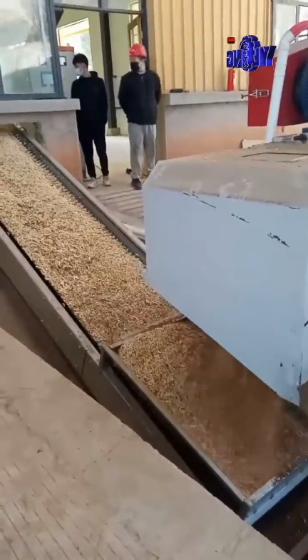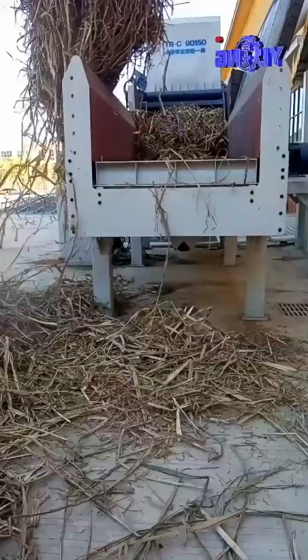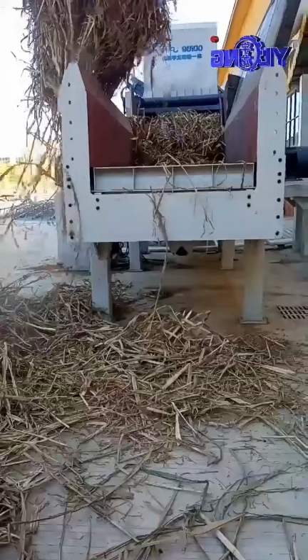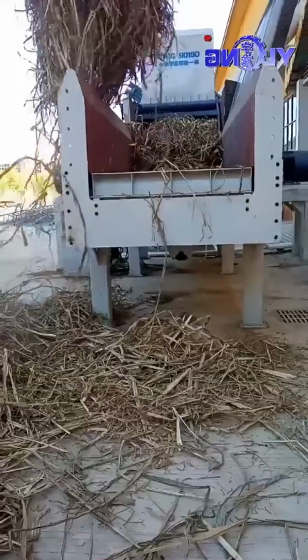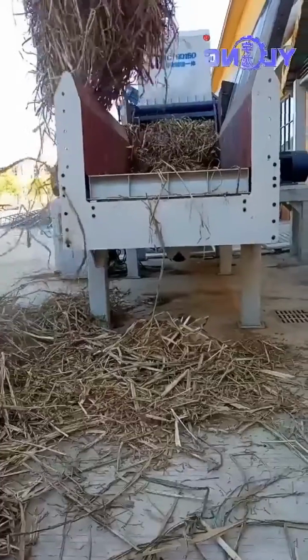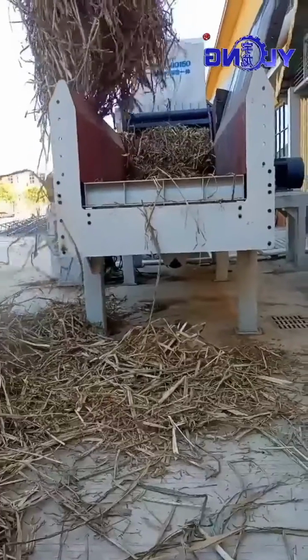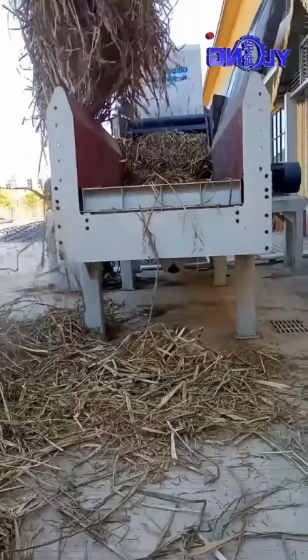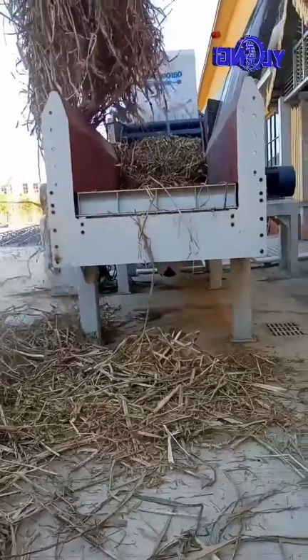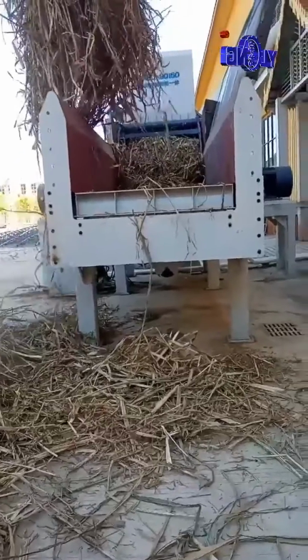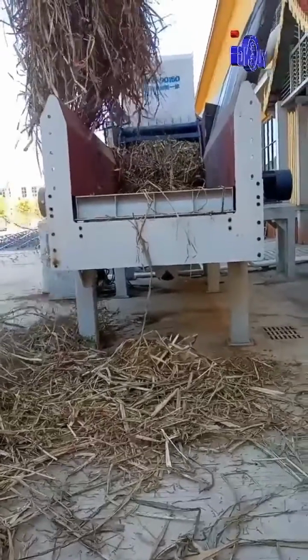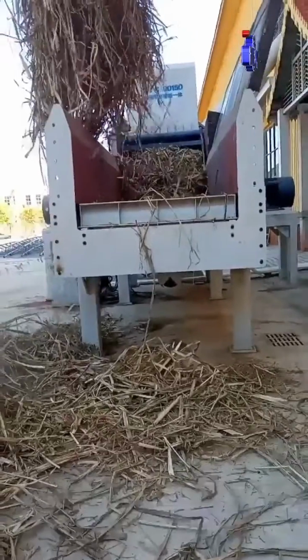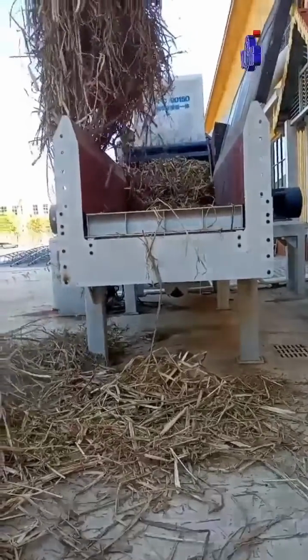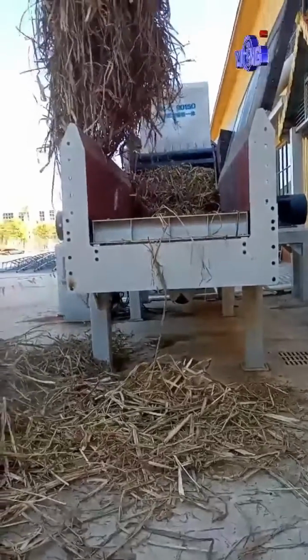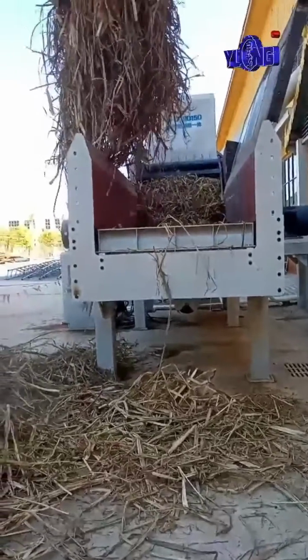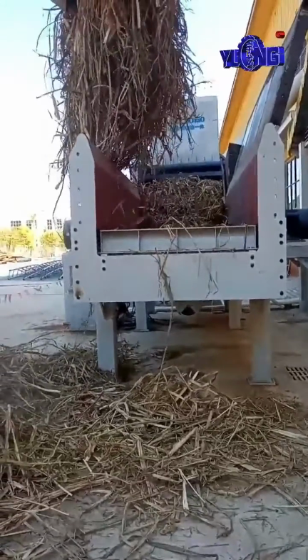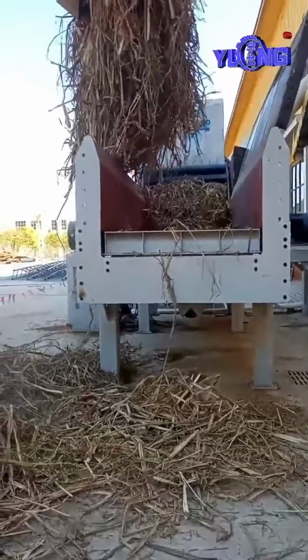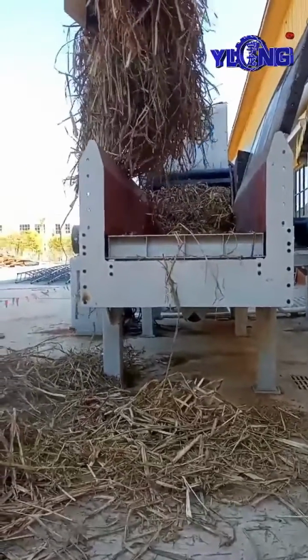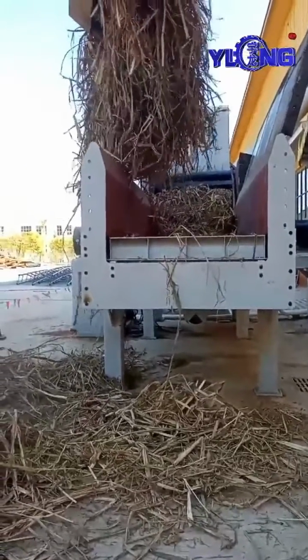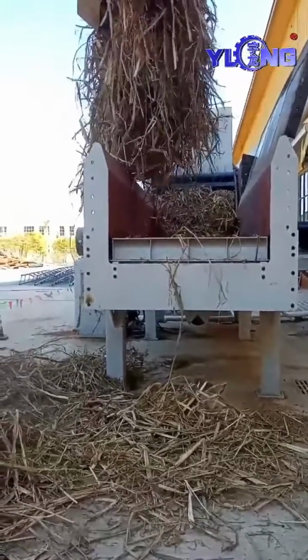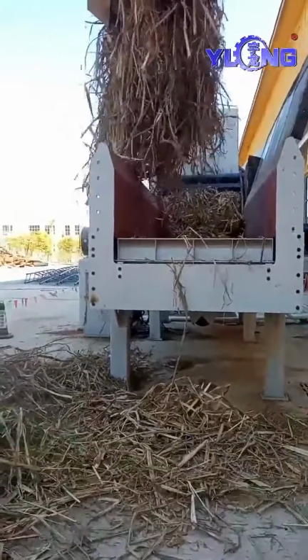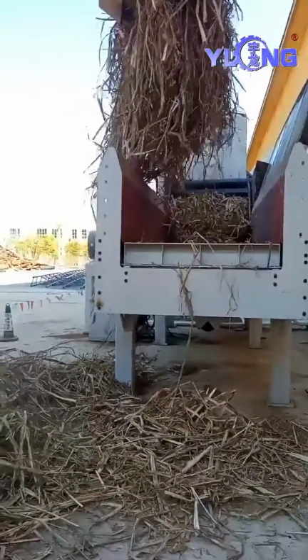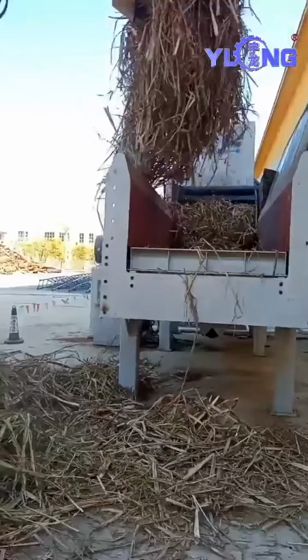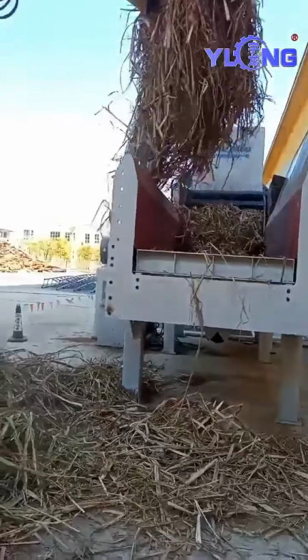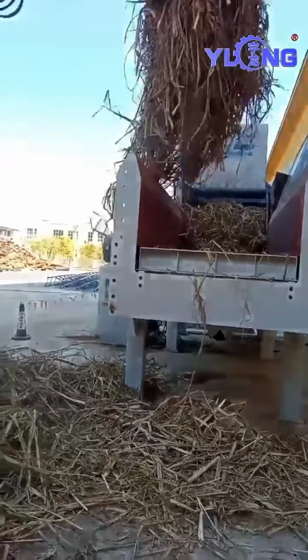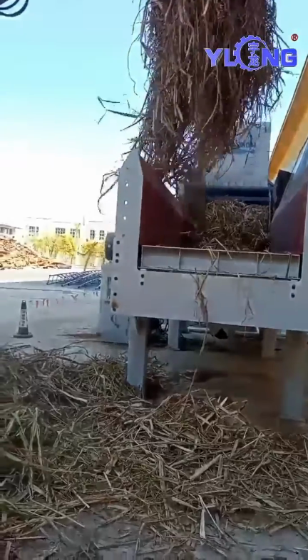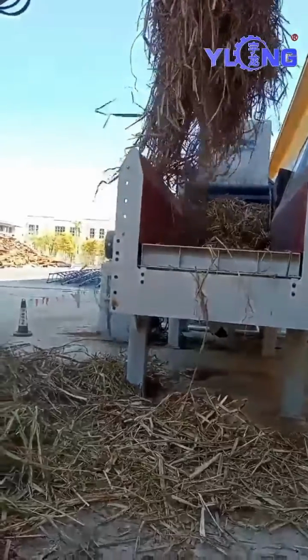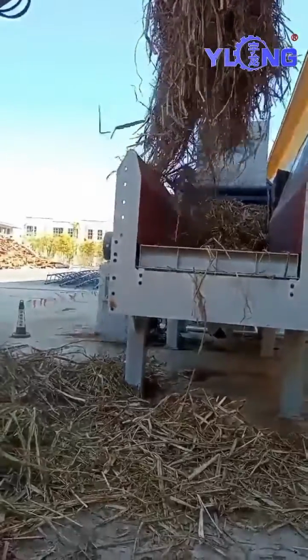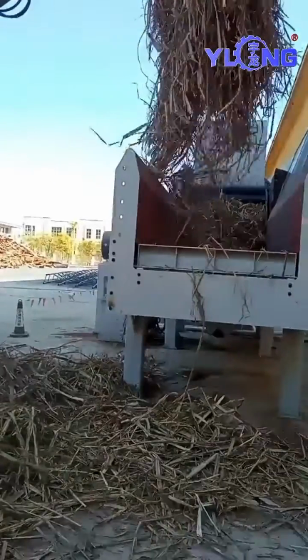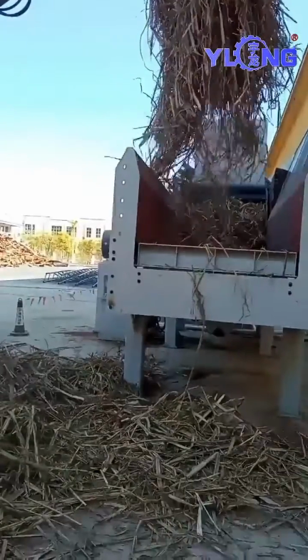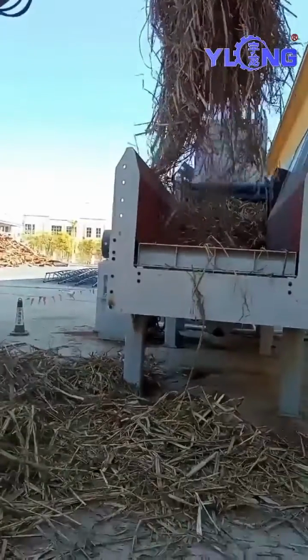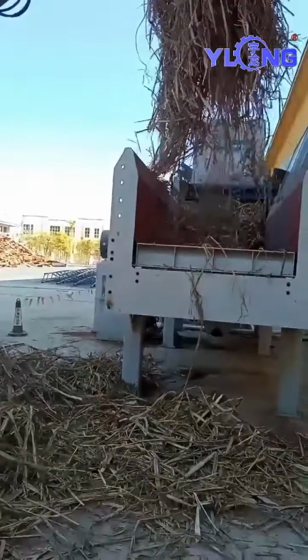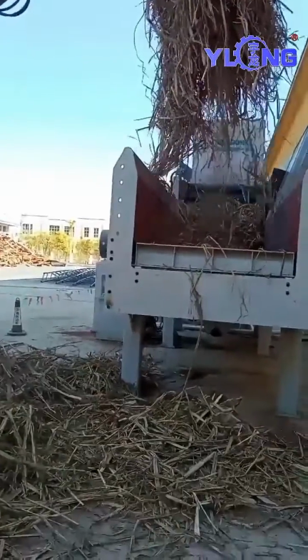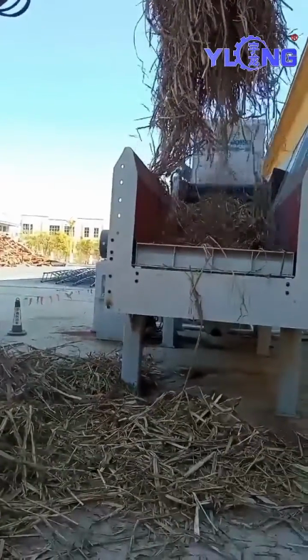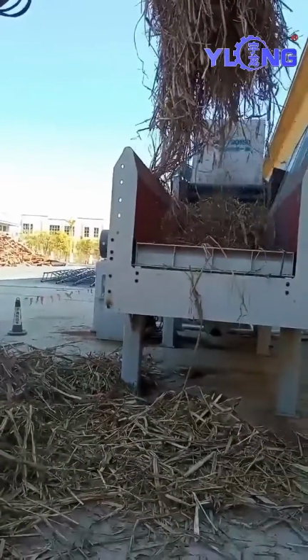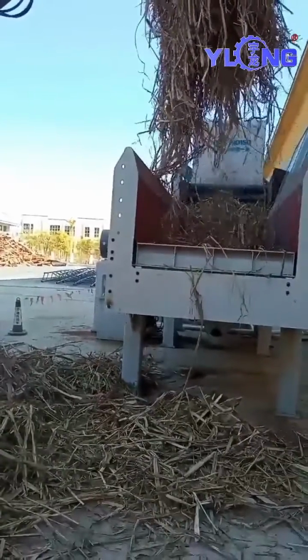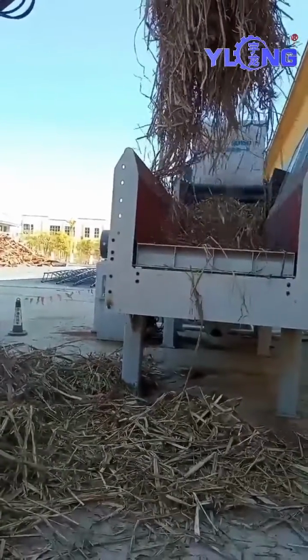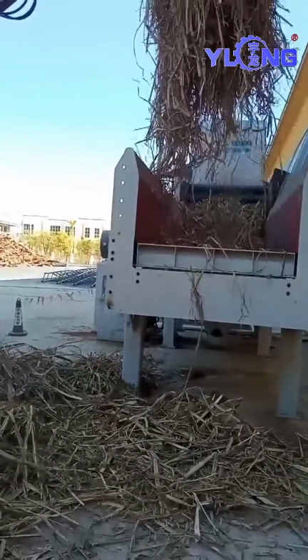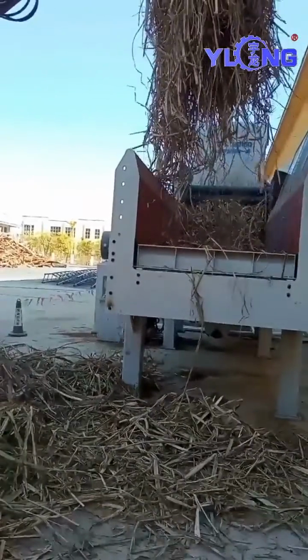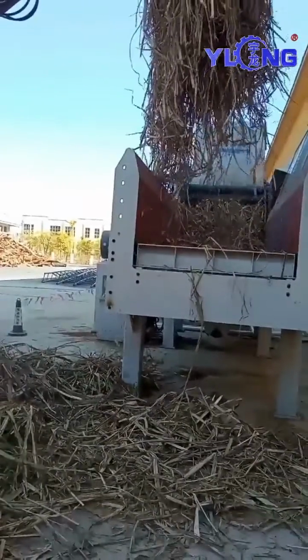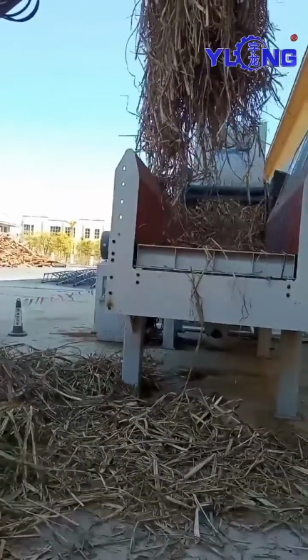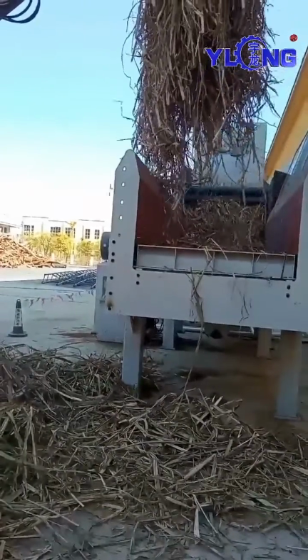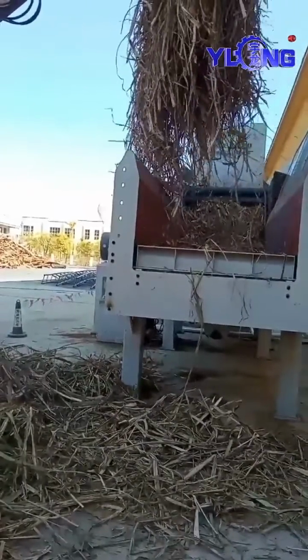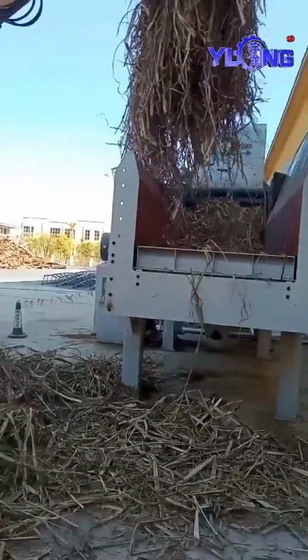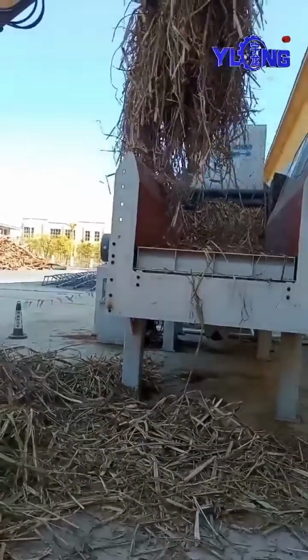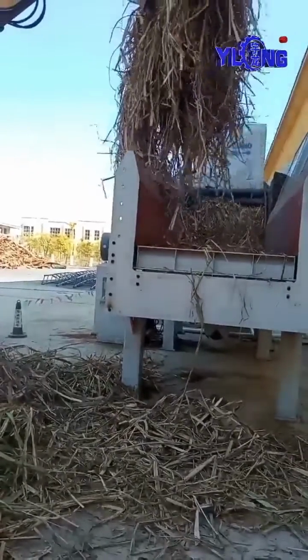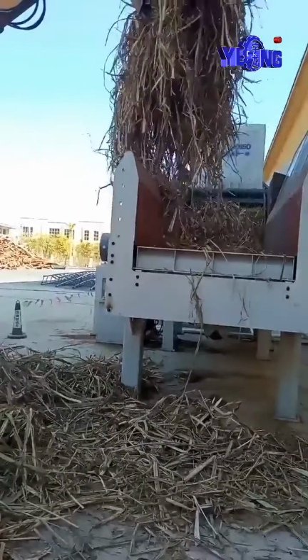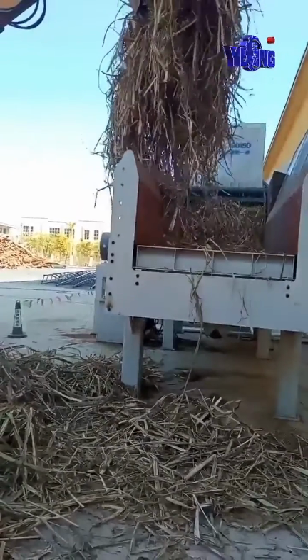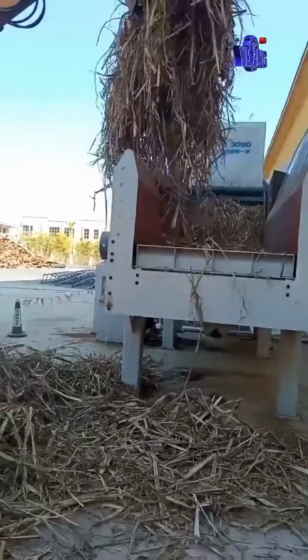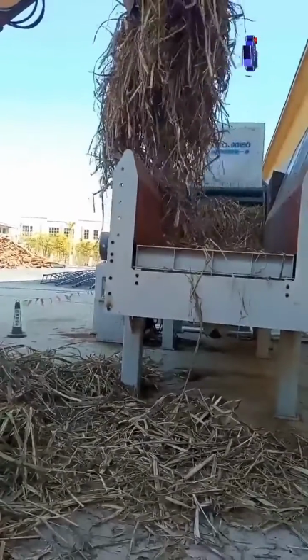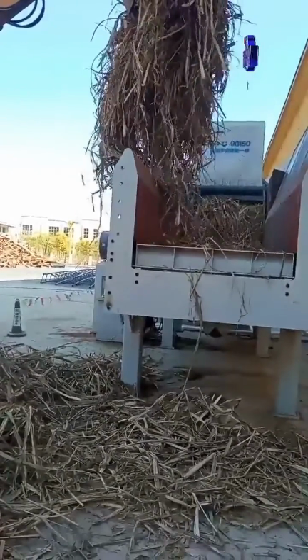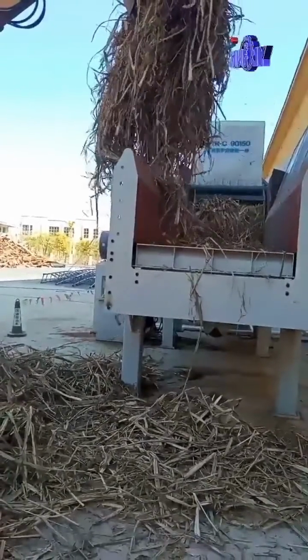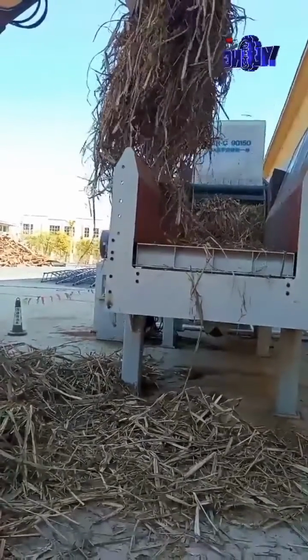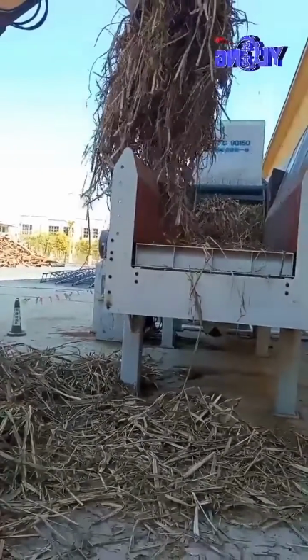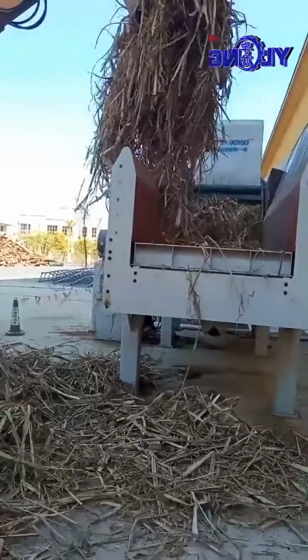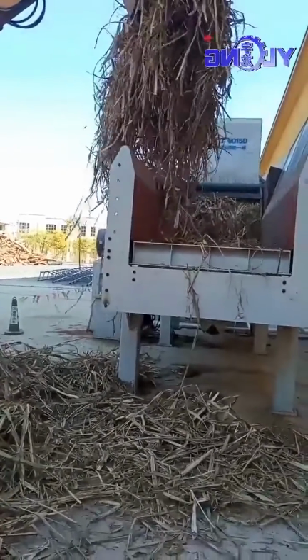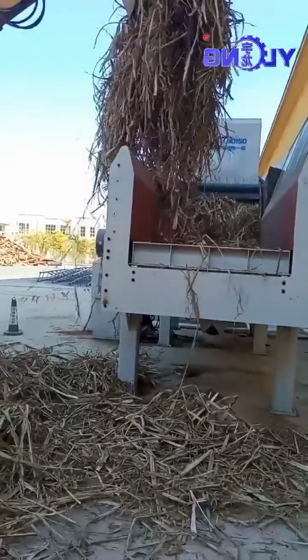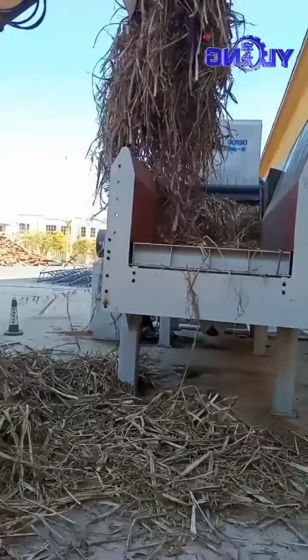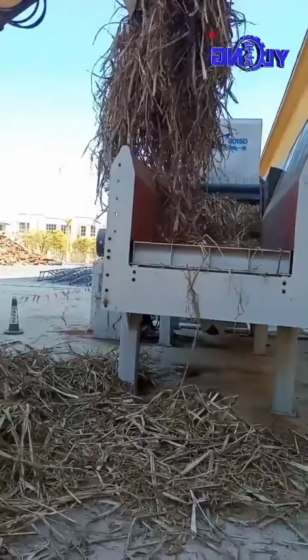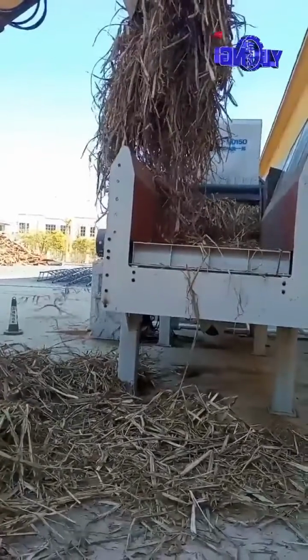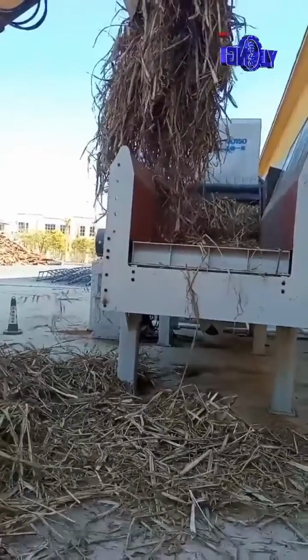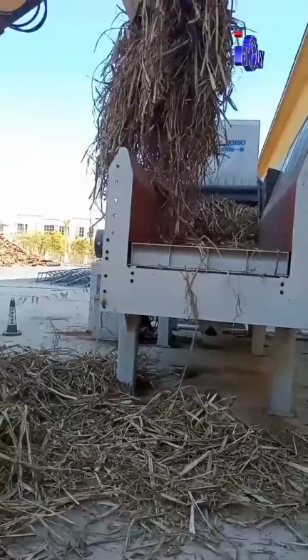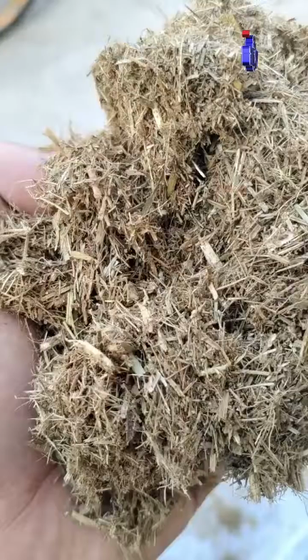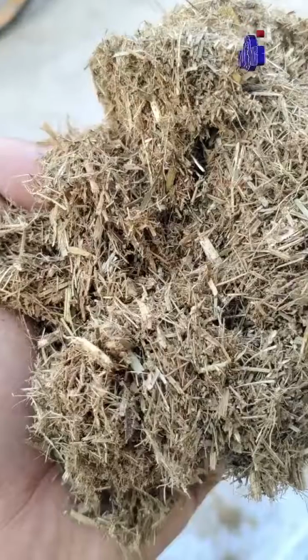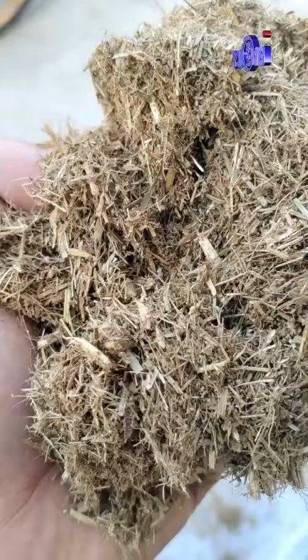This is an all-in-one crushing machine, which can crush materials to a degree suitable for granulation in a single pass.